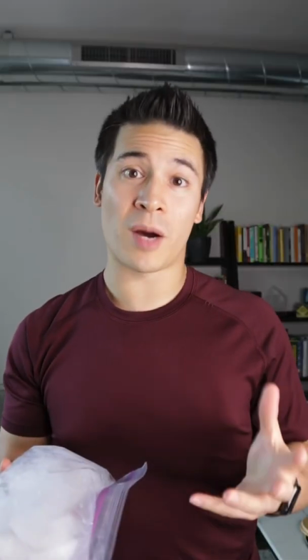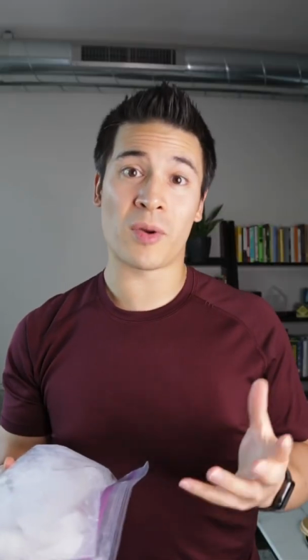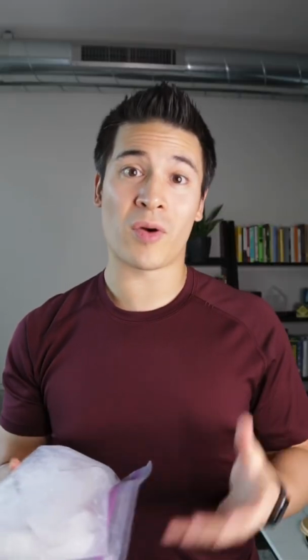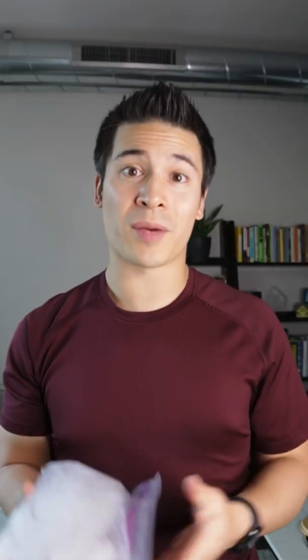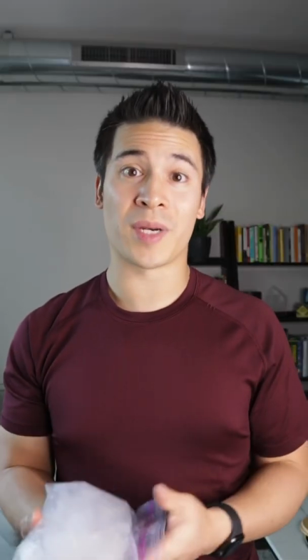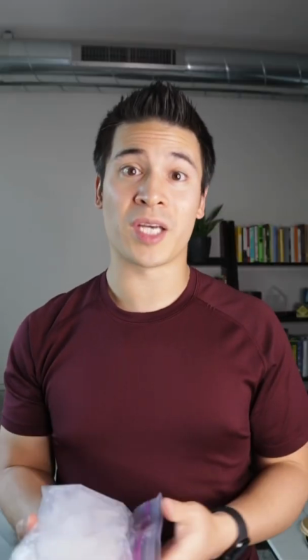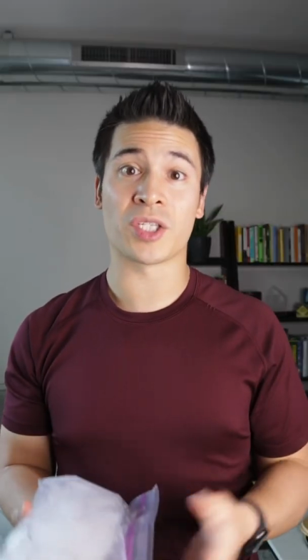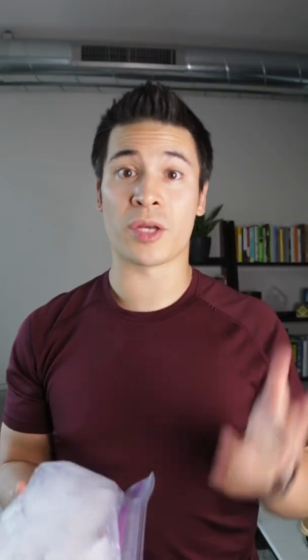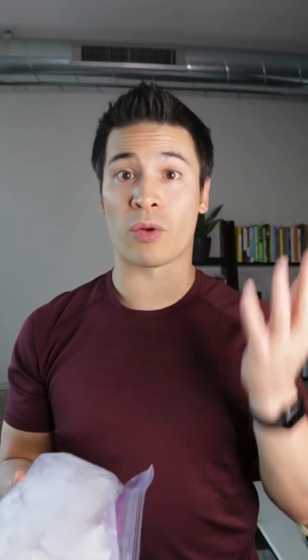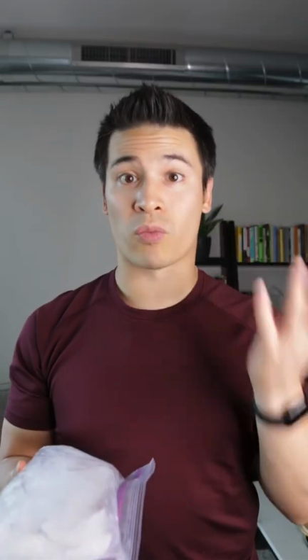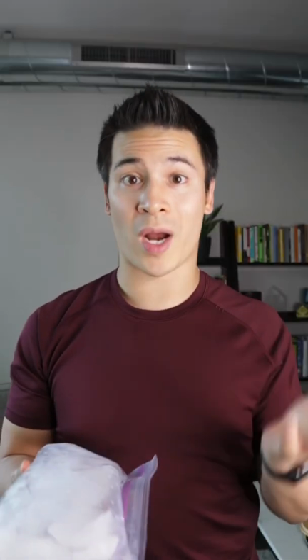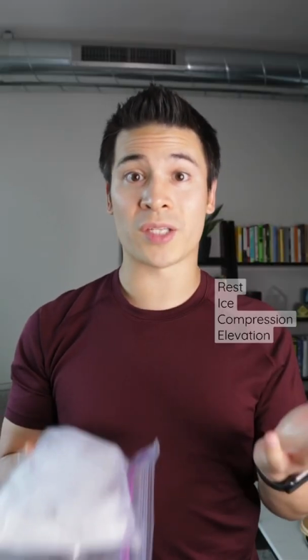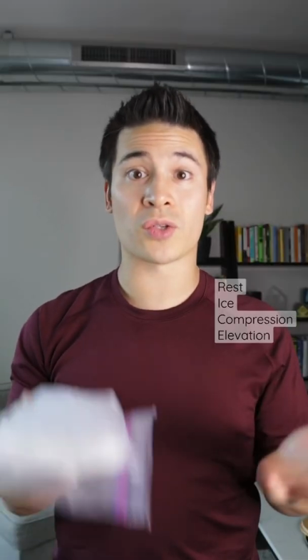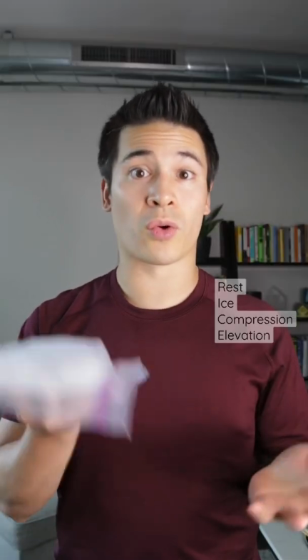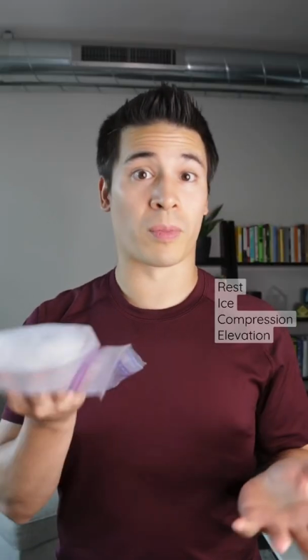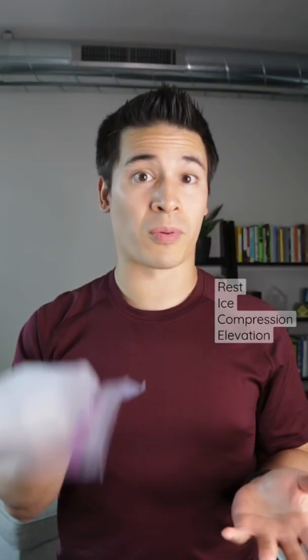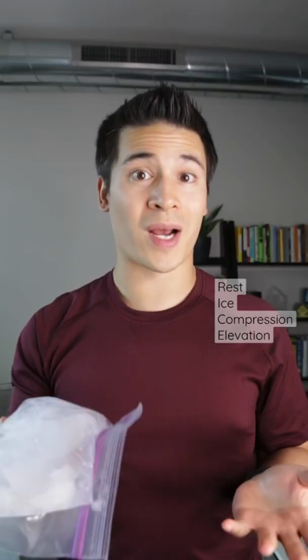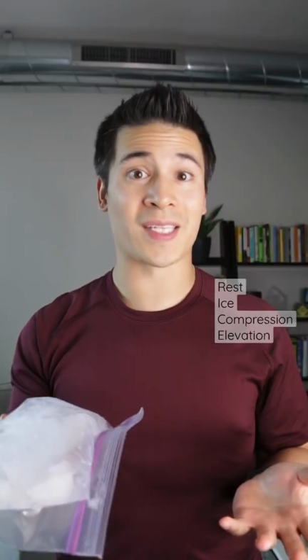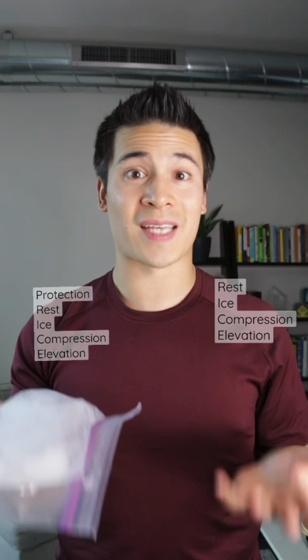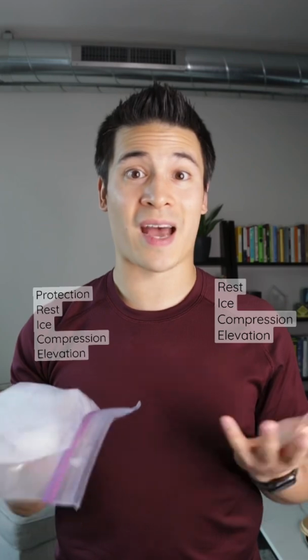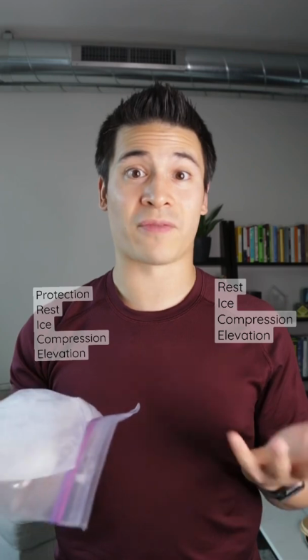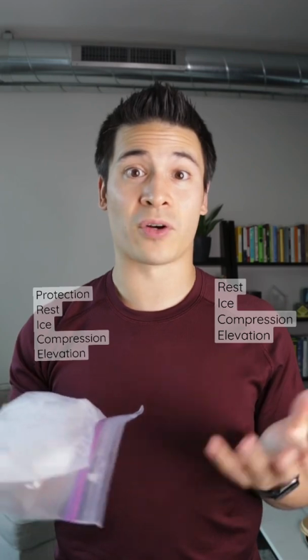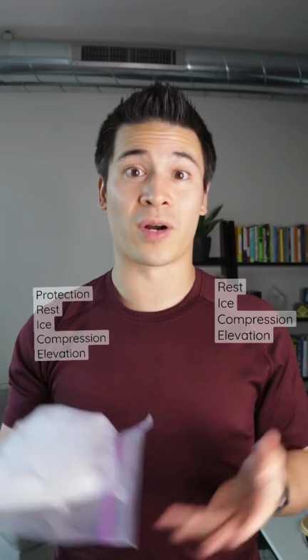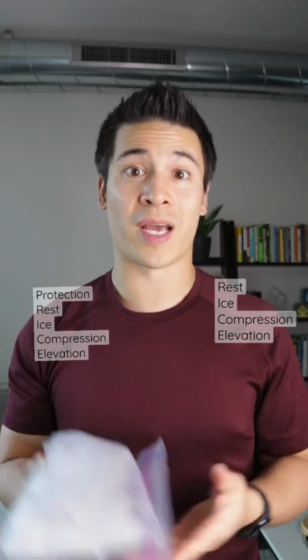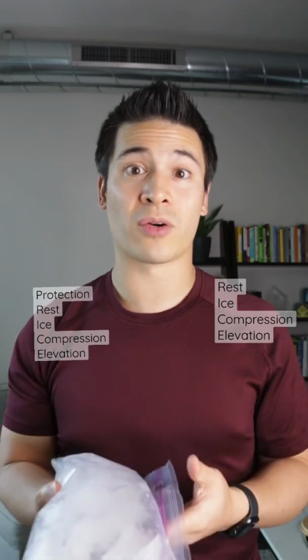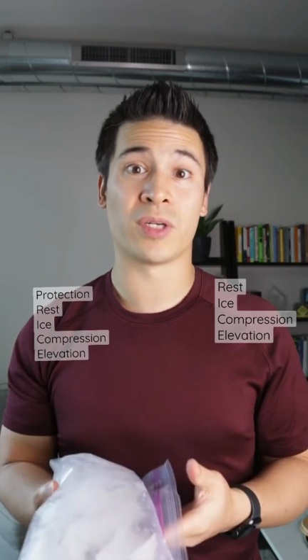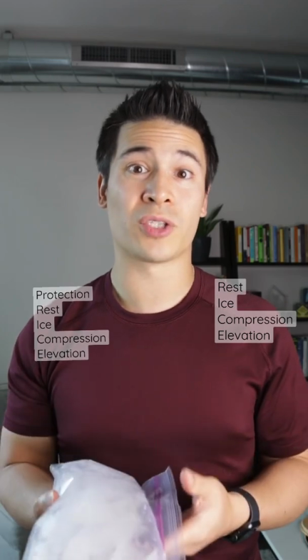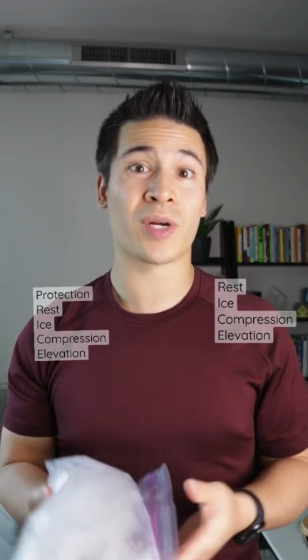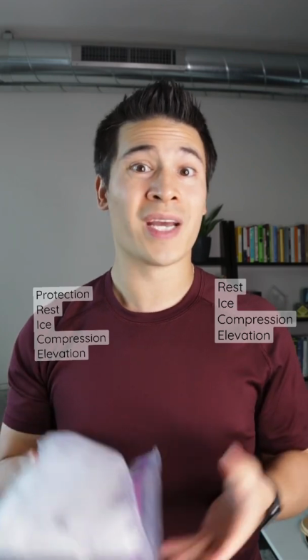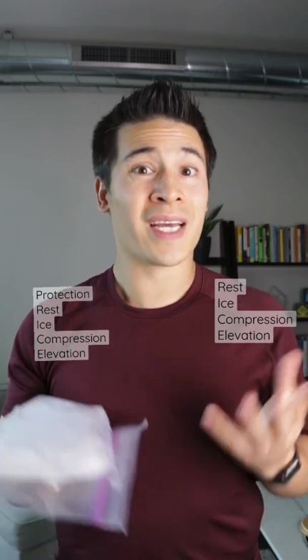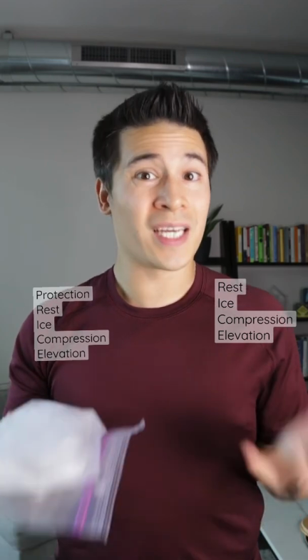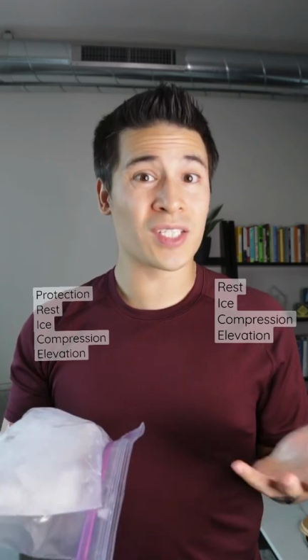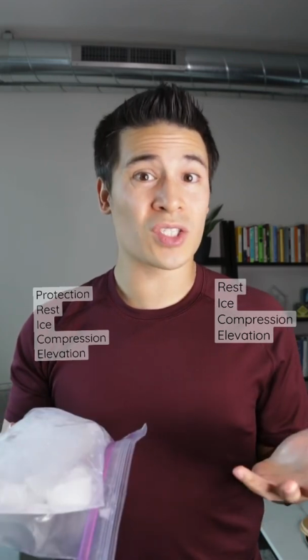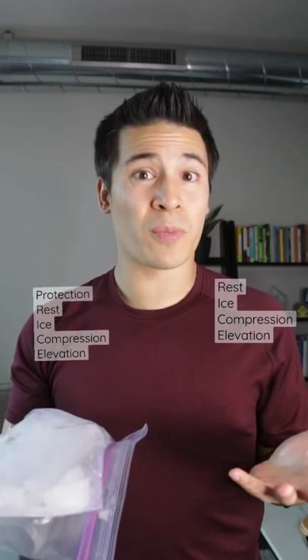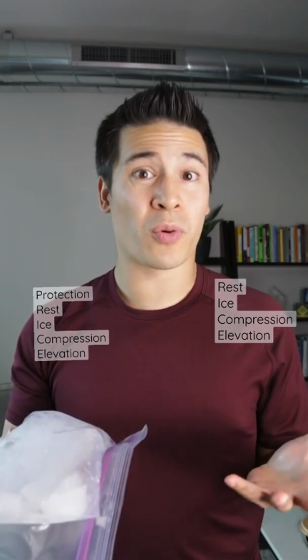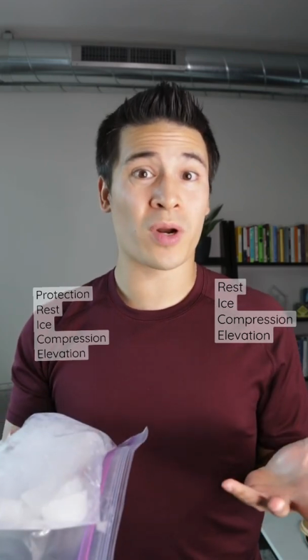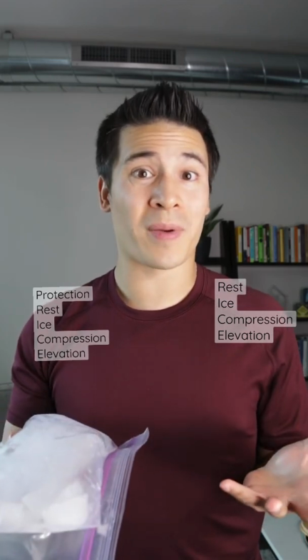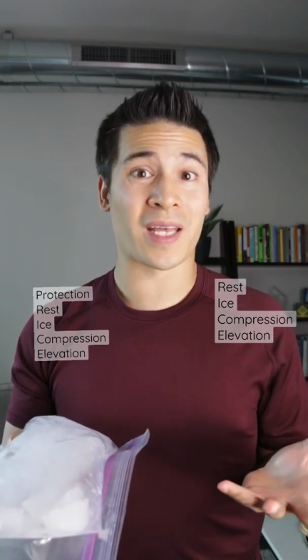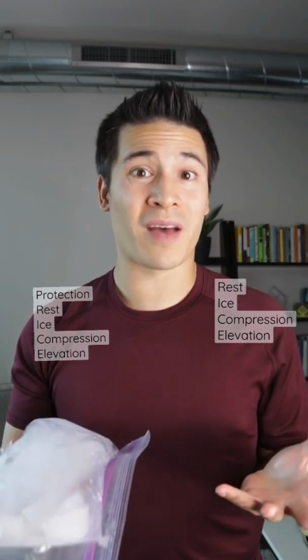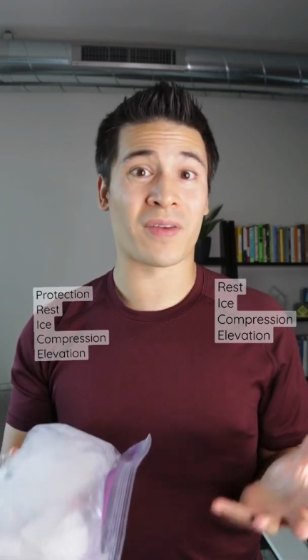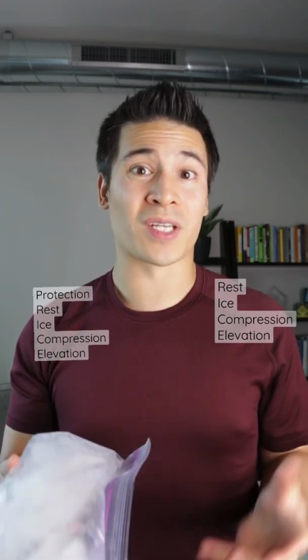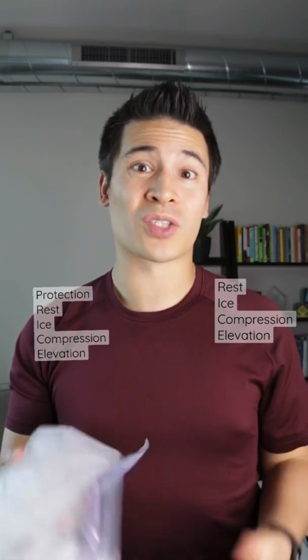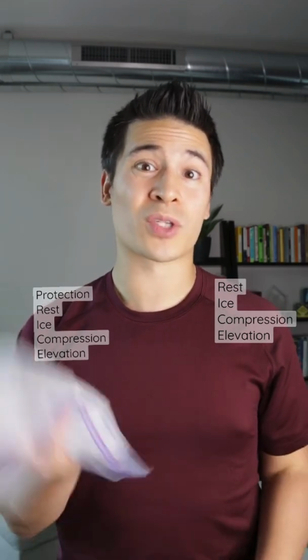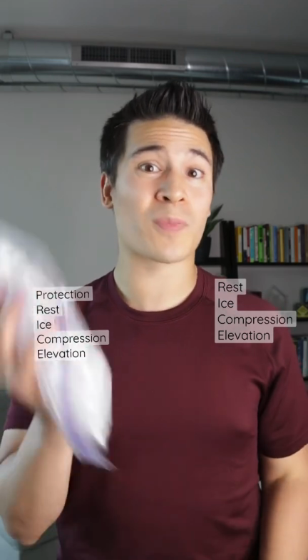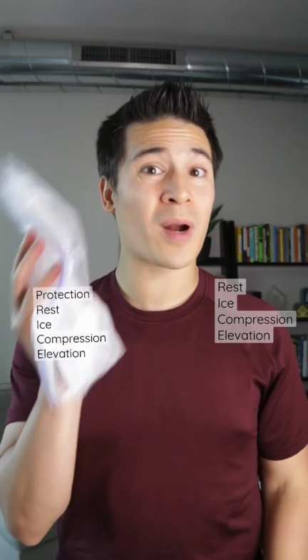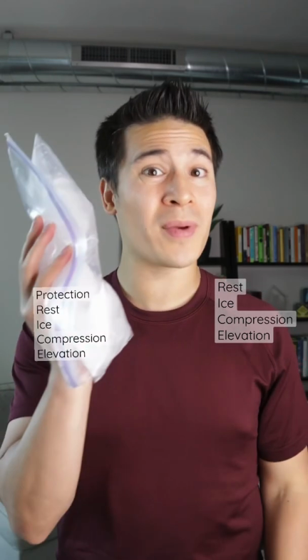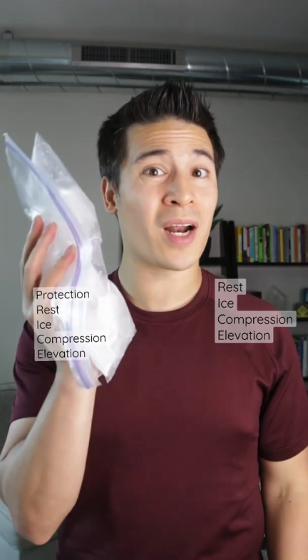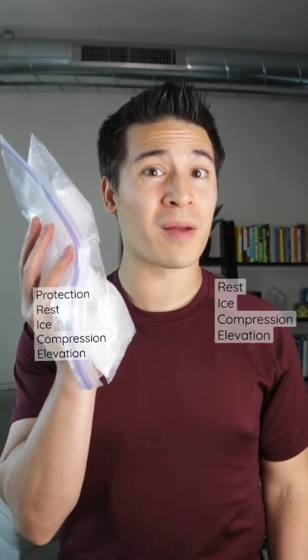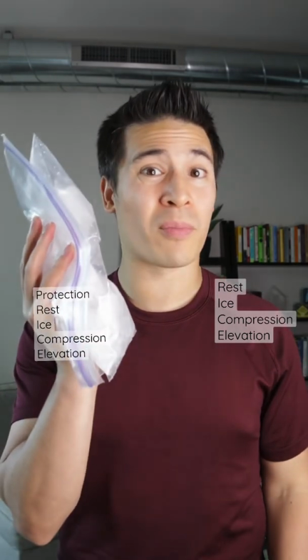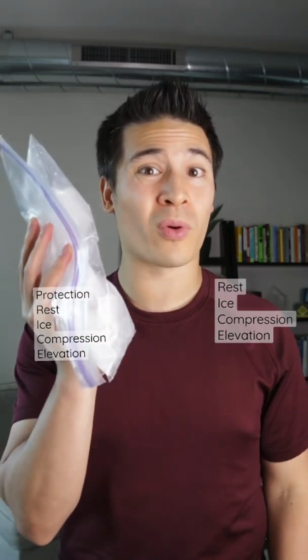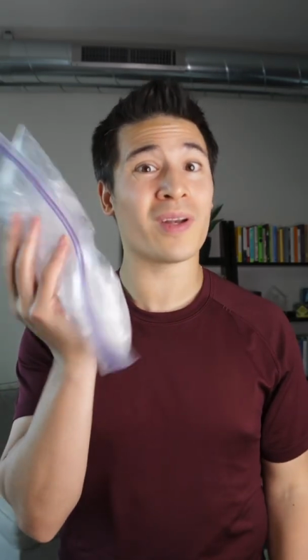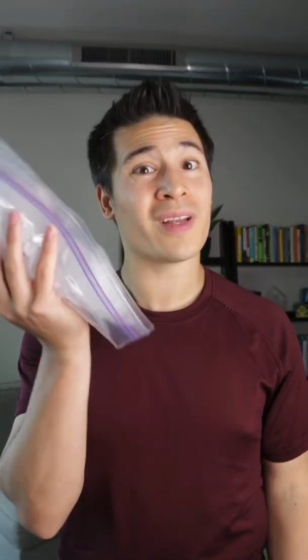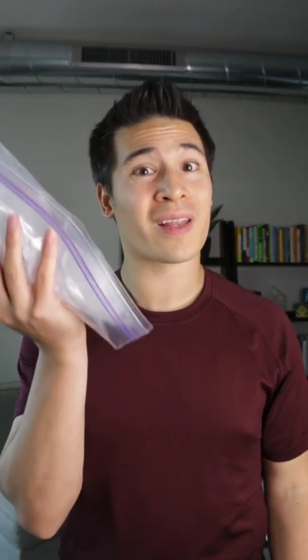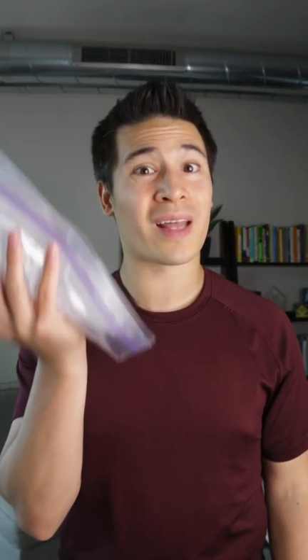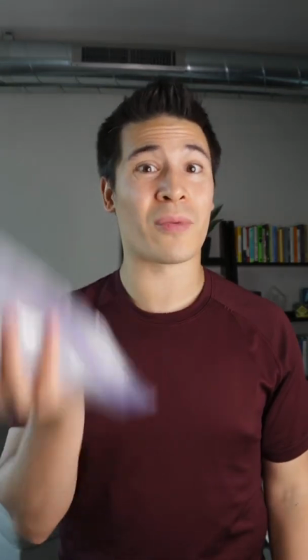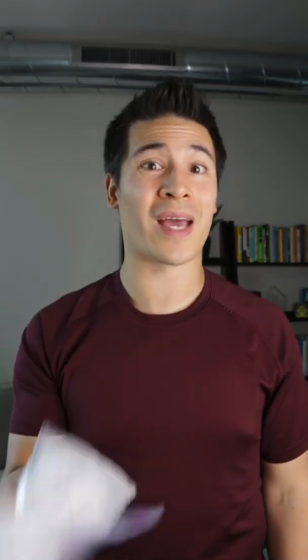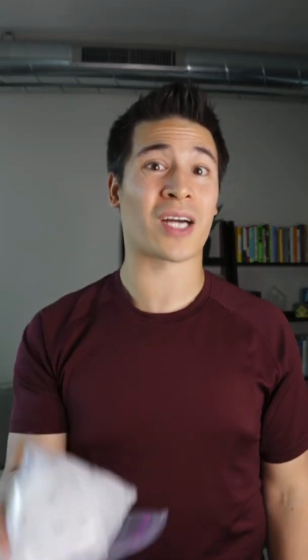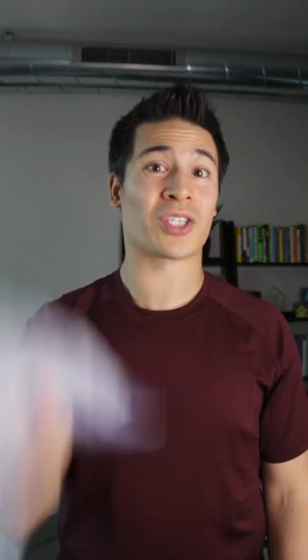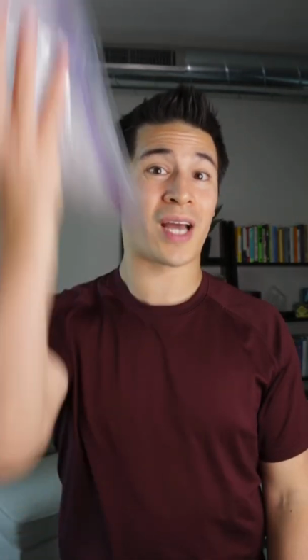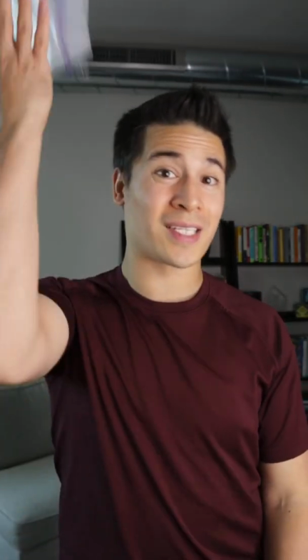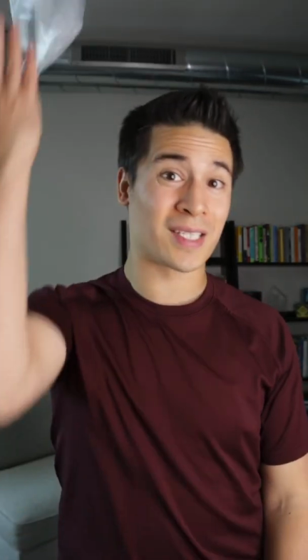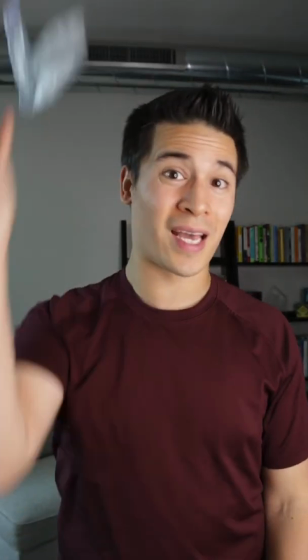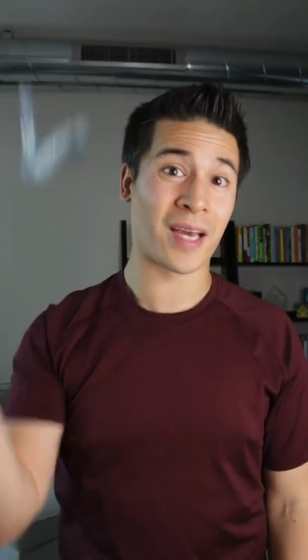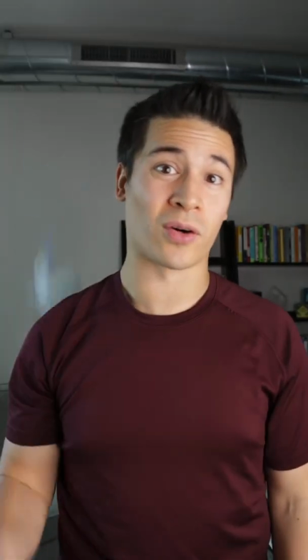Surprisingly, the common recommendation to either RICE or PRICE after an ankle injury isn't supported by the evidence, so it's probably not important that we actually ice the ankle.